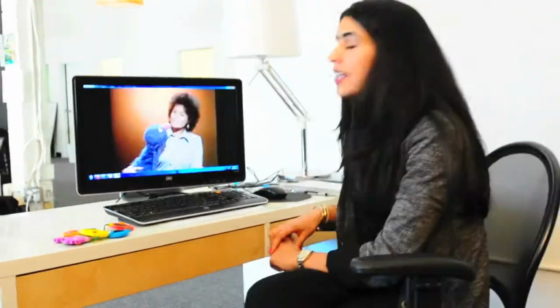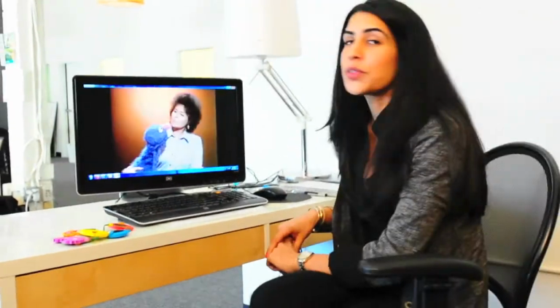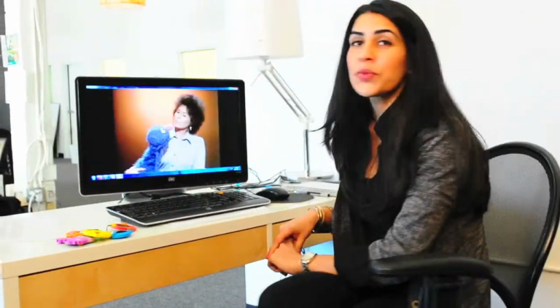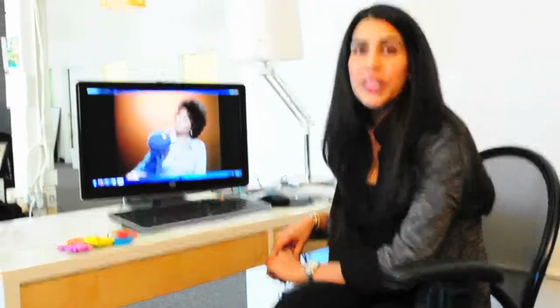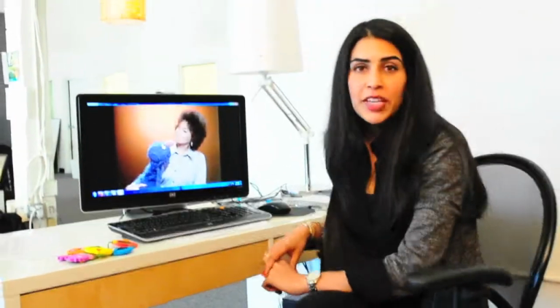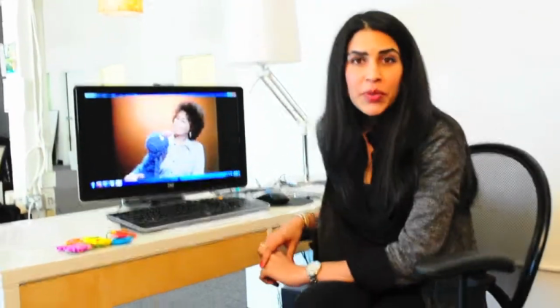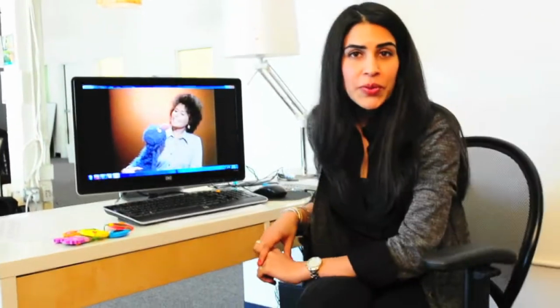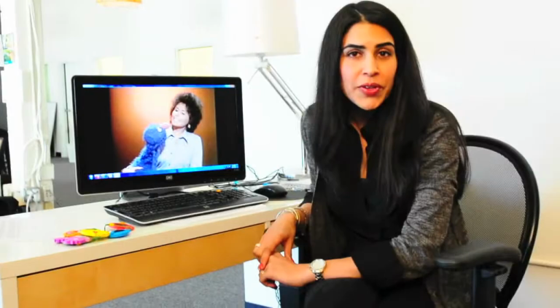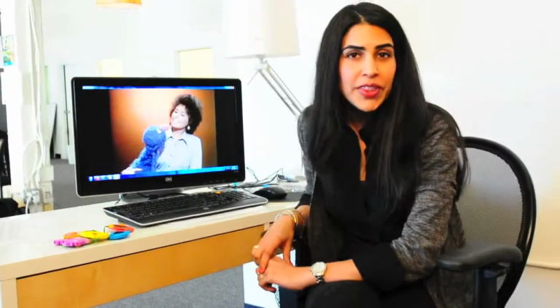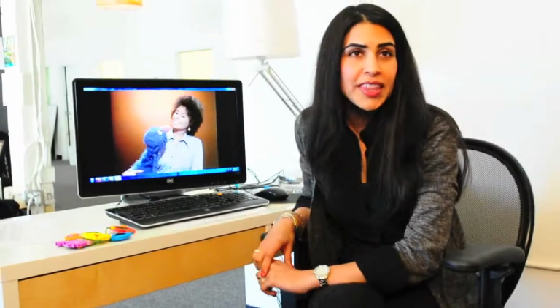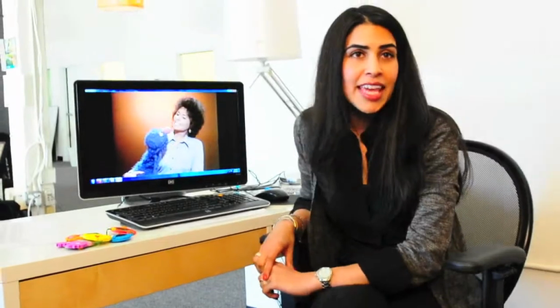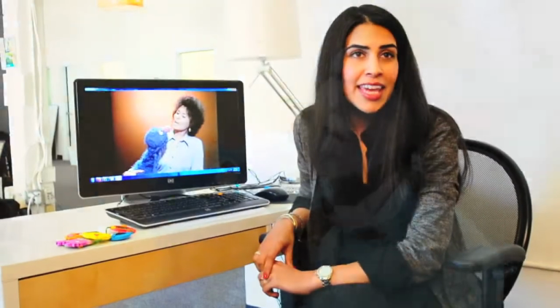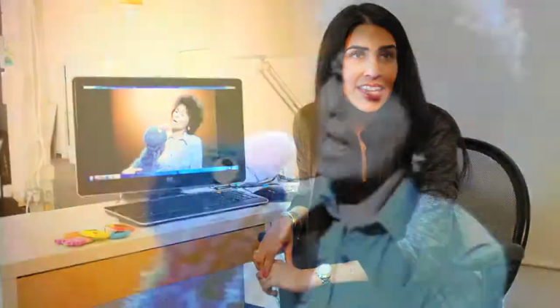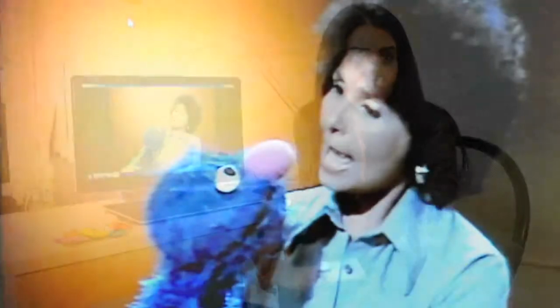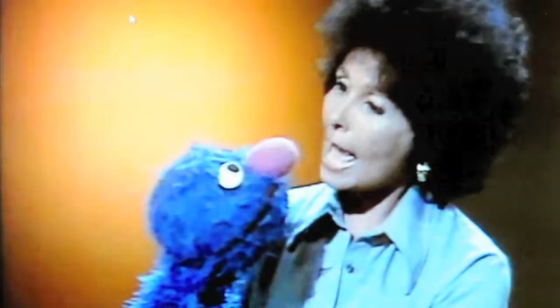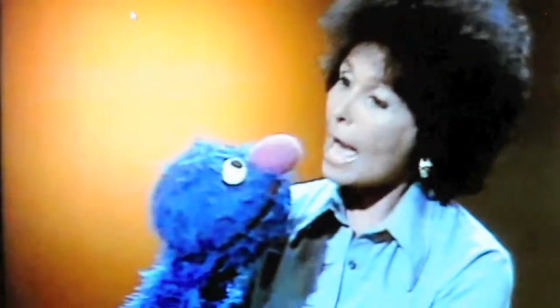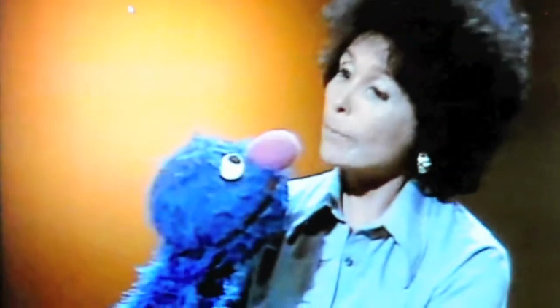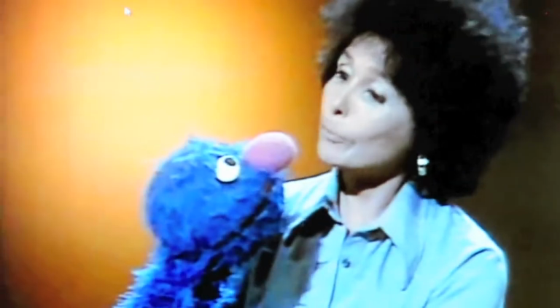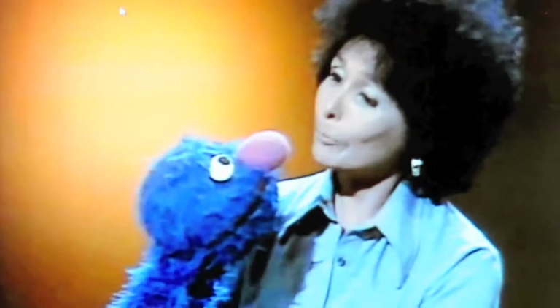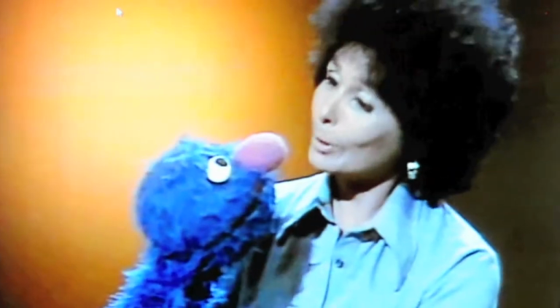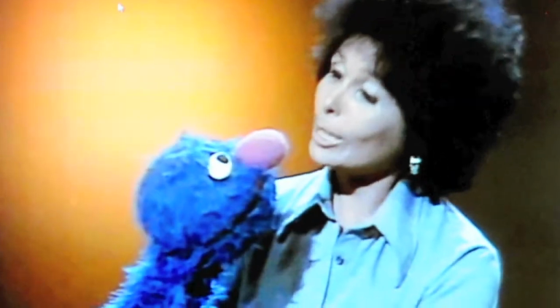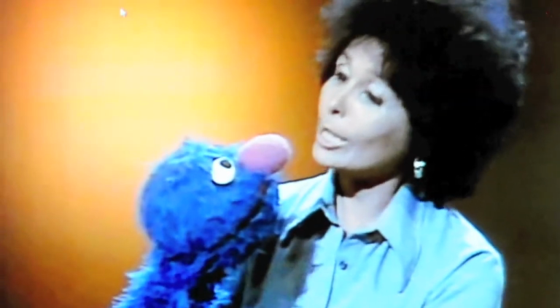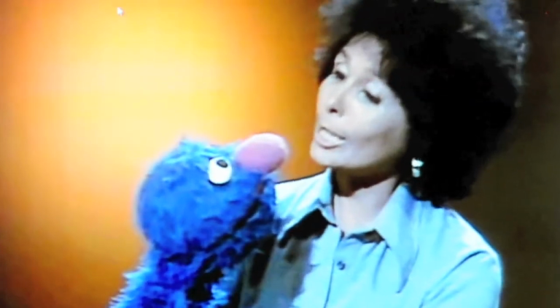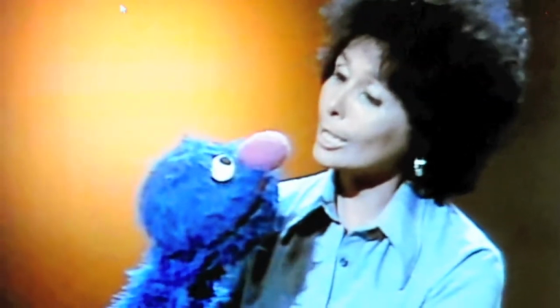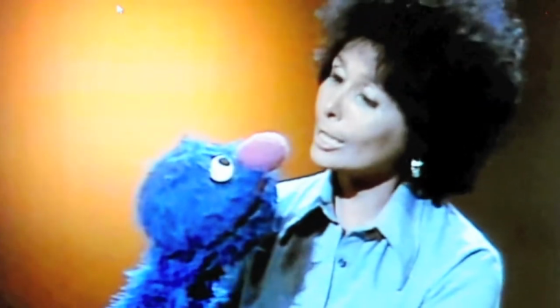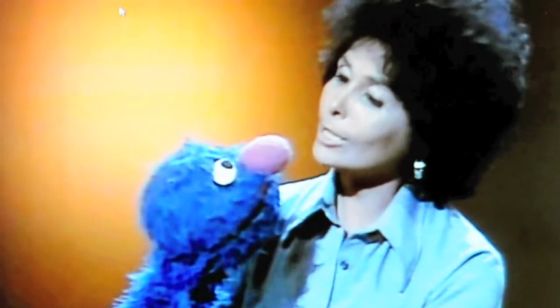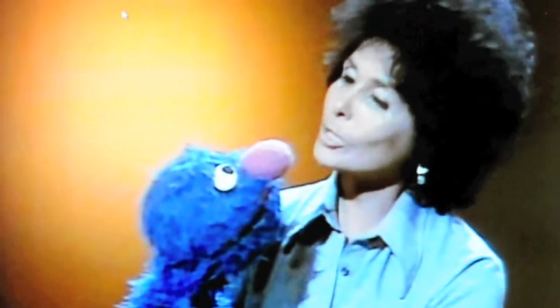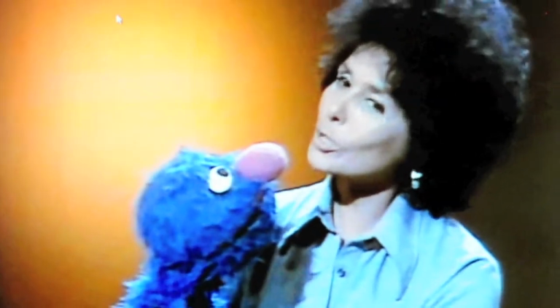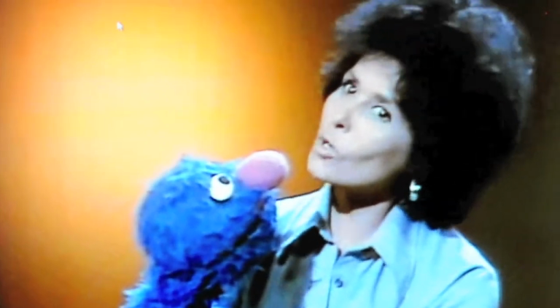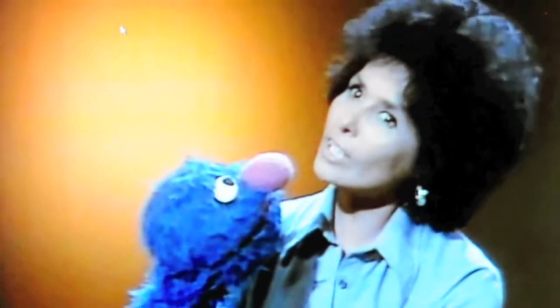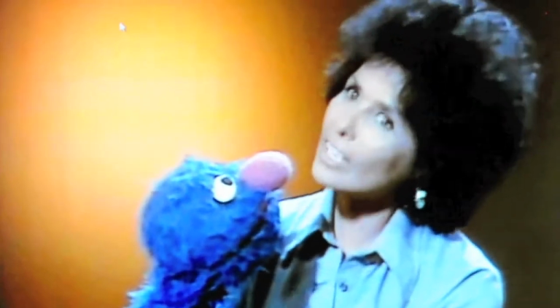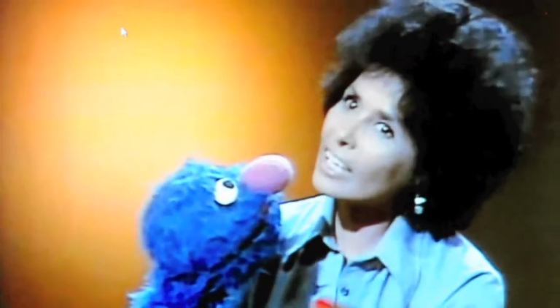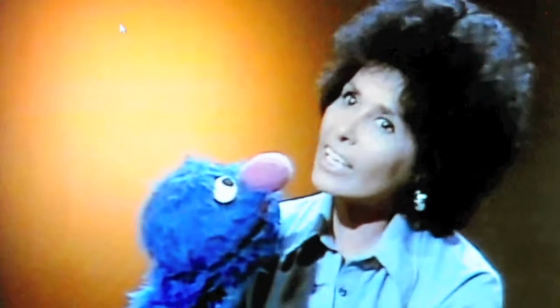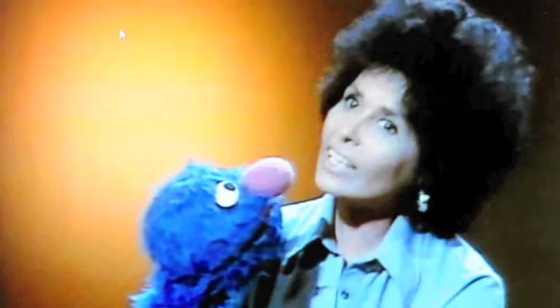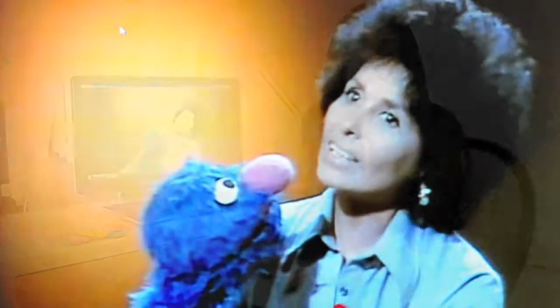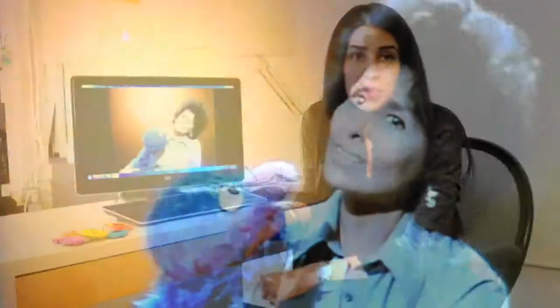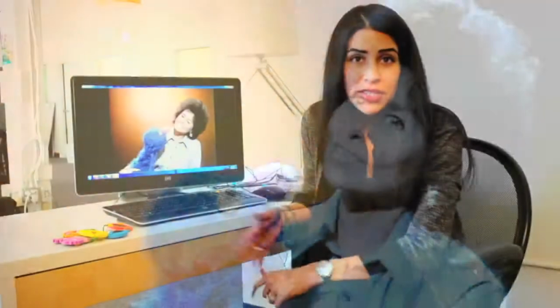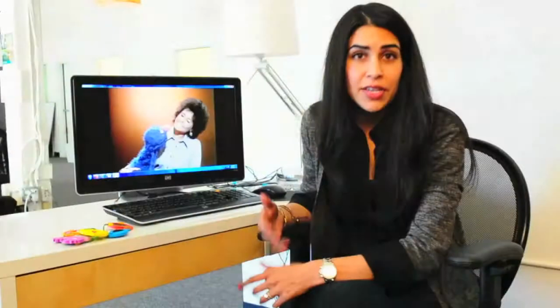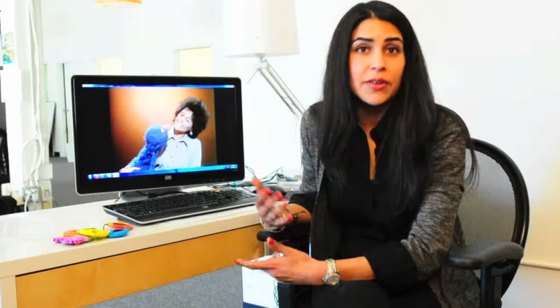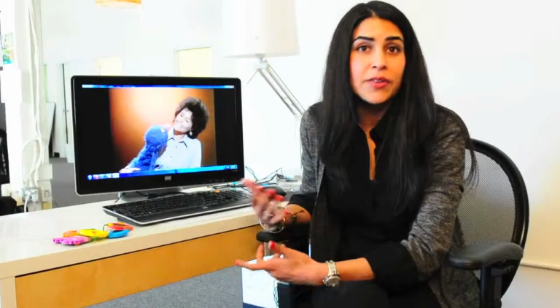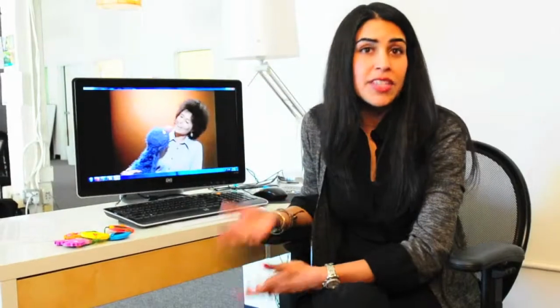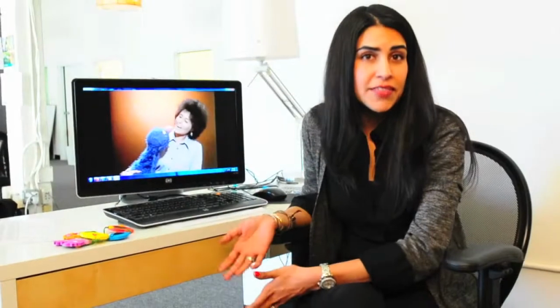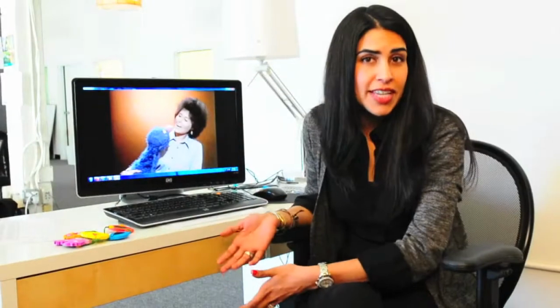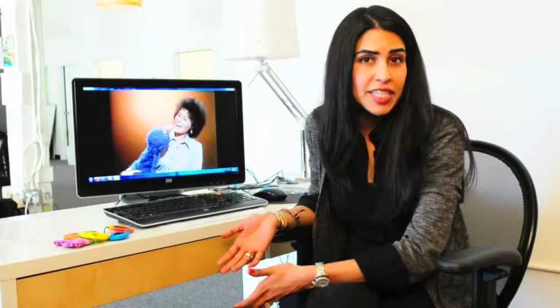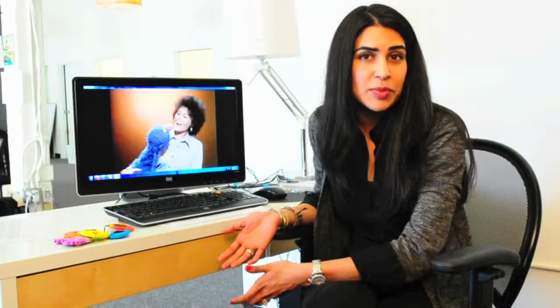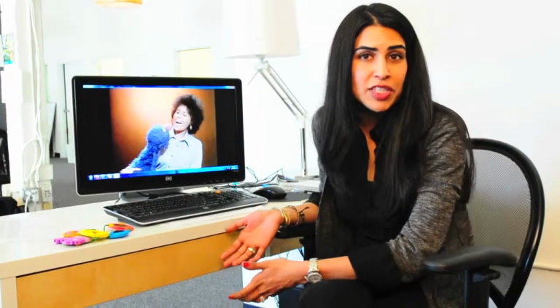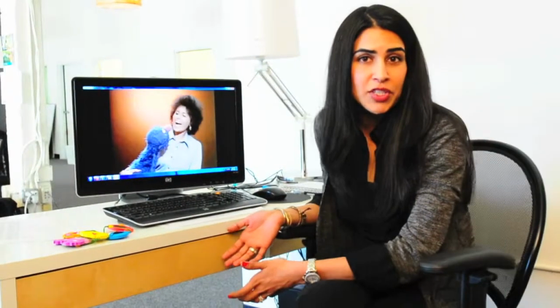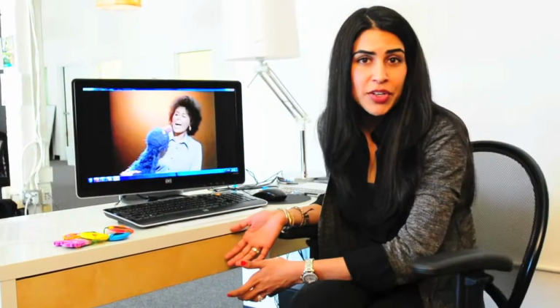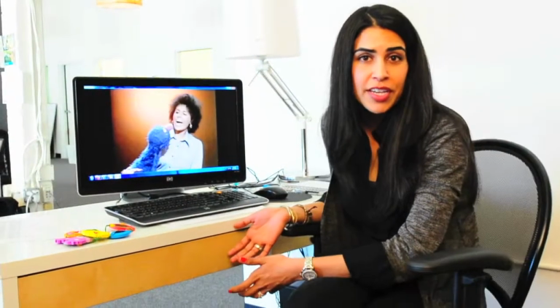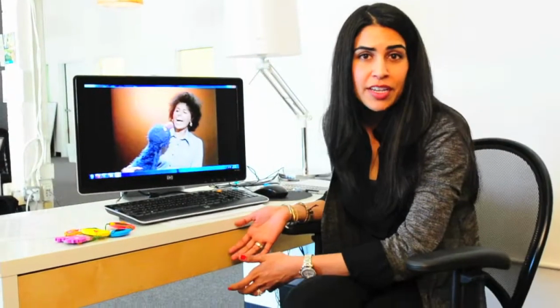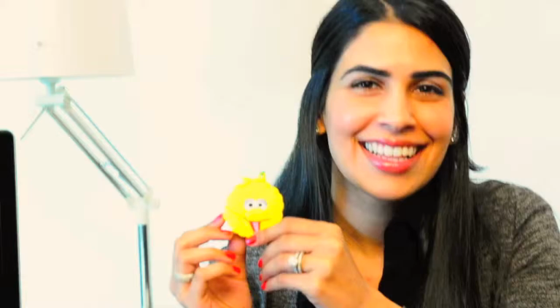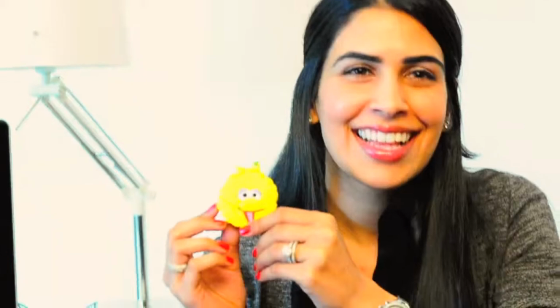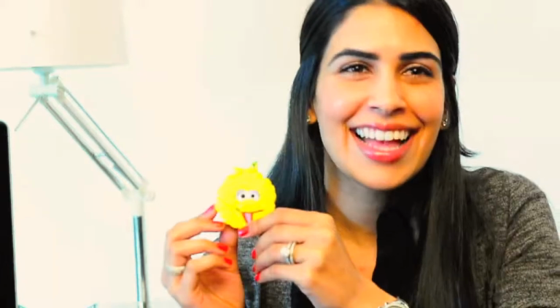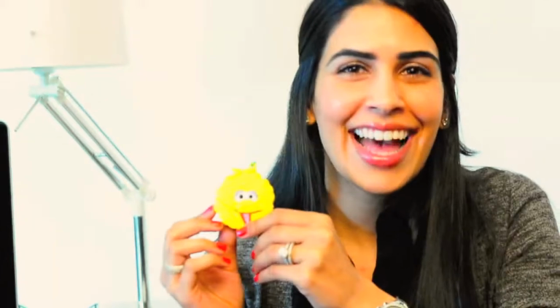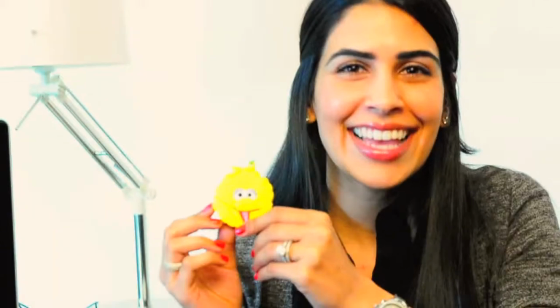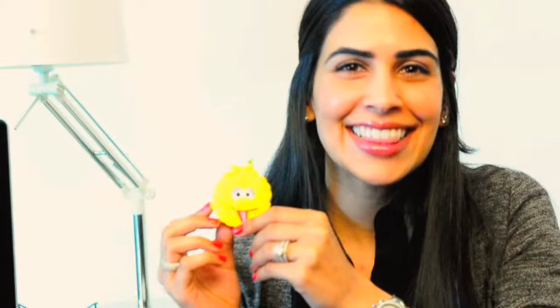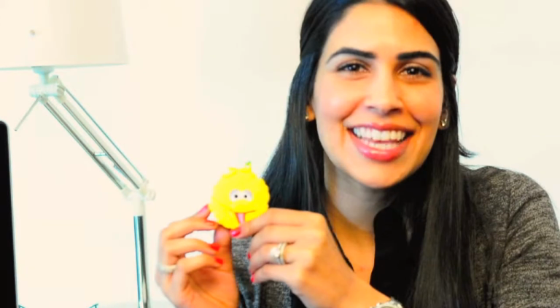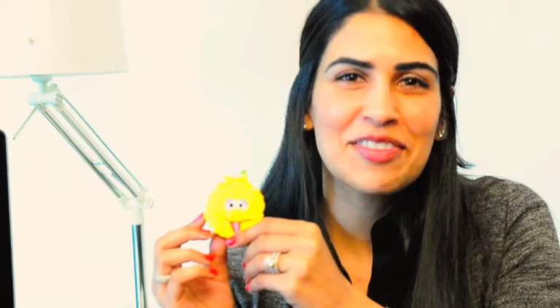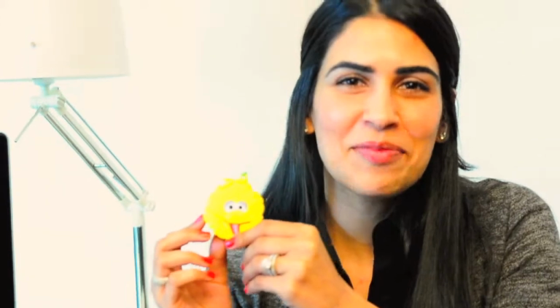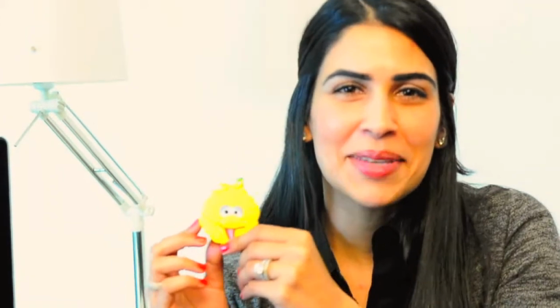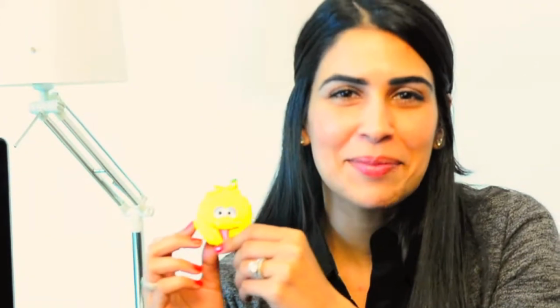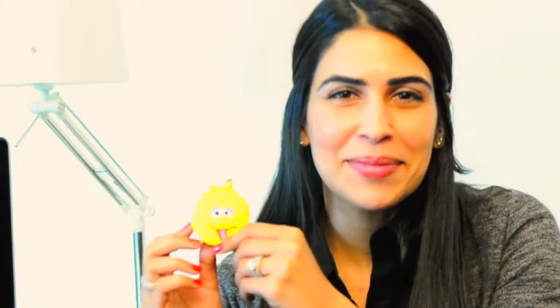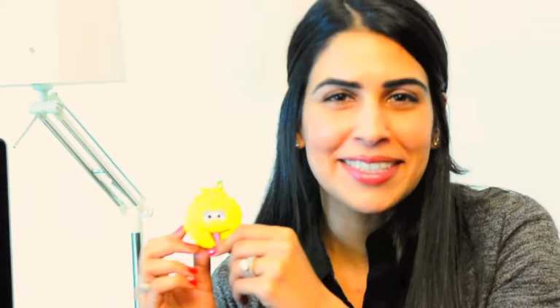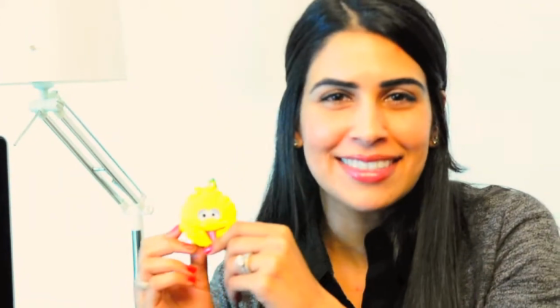It's really cool that they included really old classic episodes of Sesame Street. I love Big Bird.